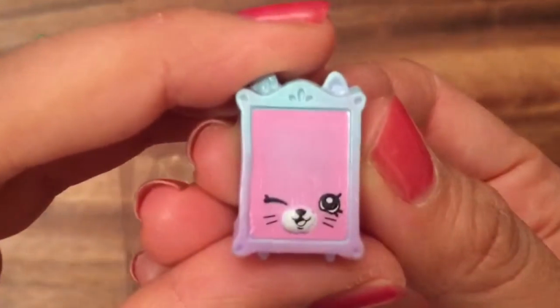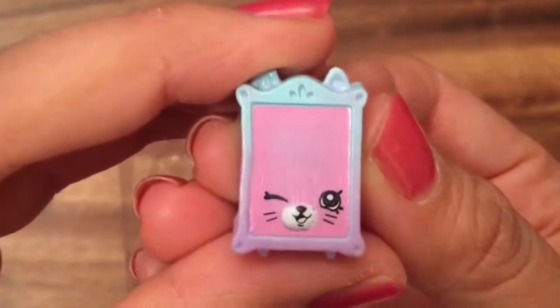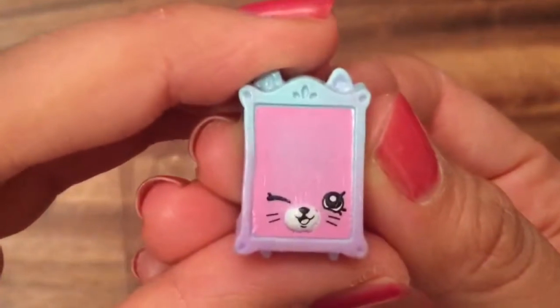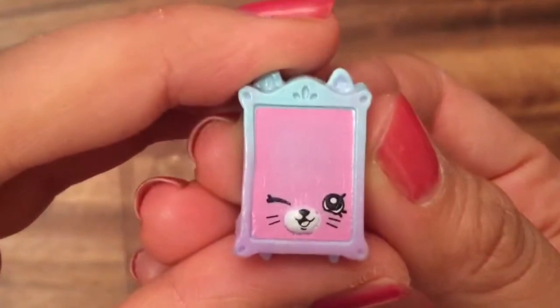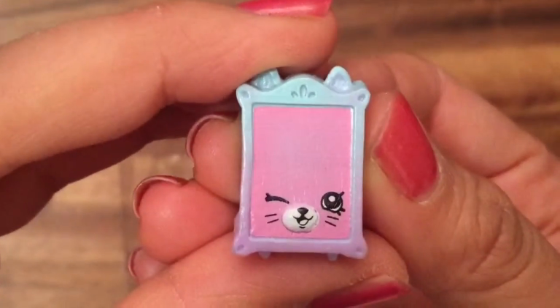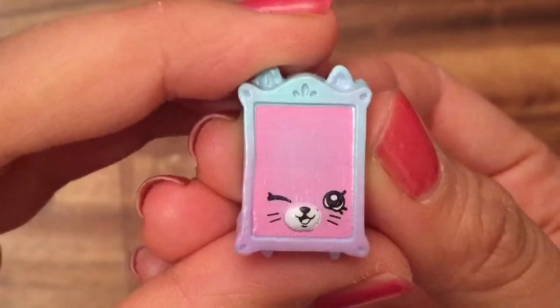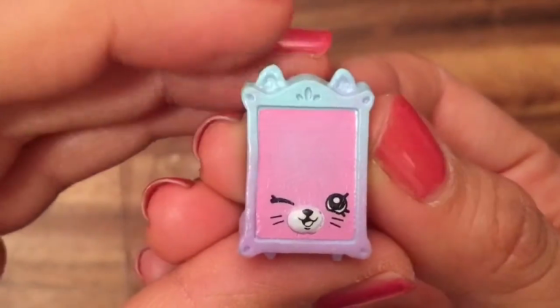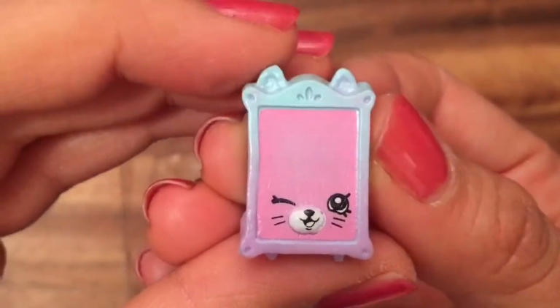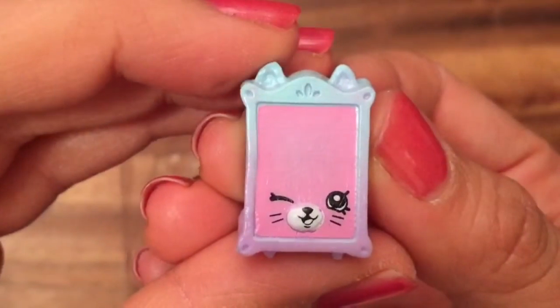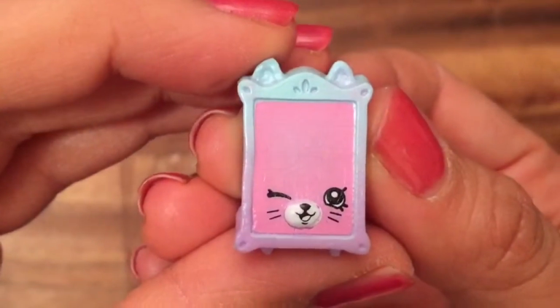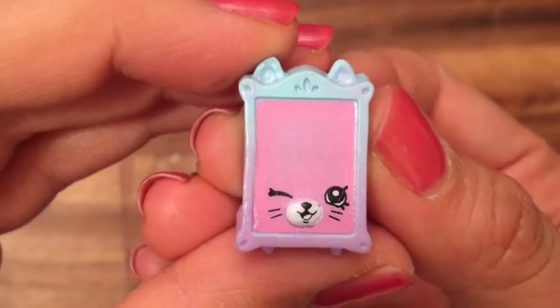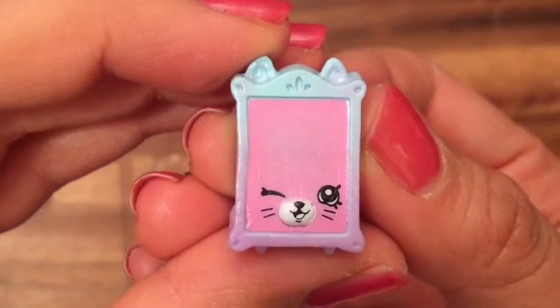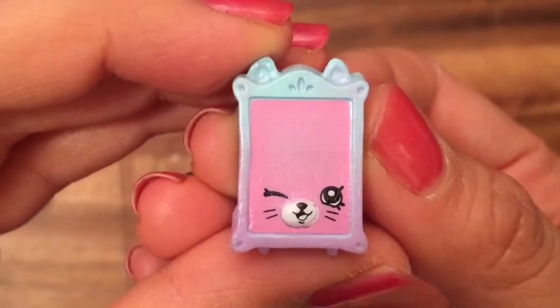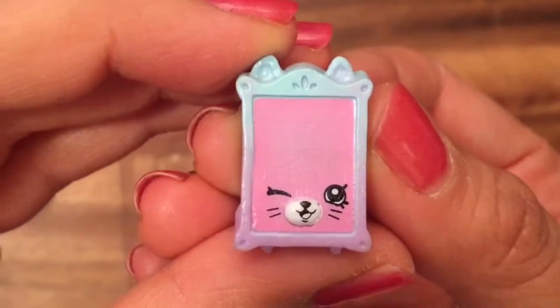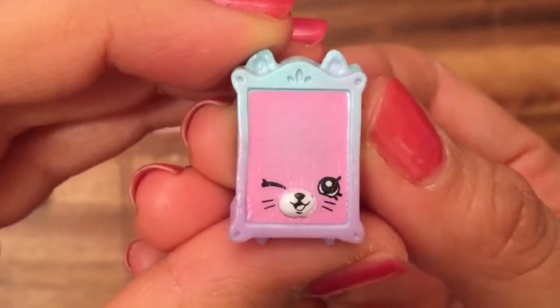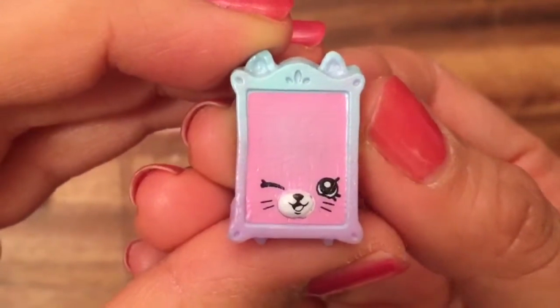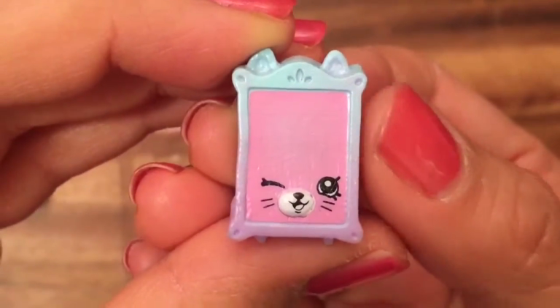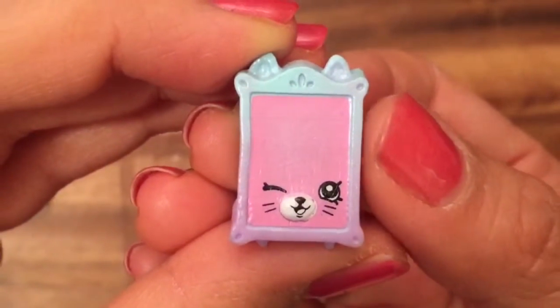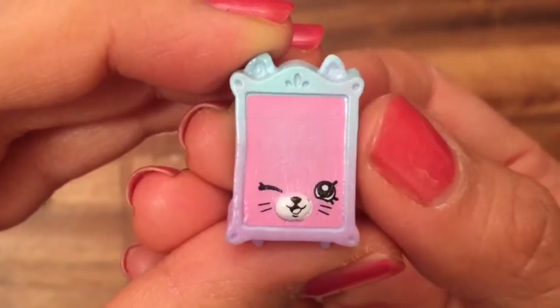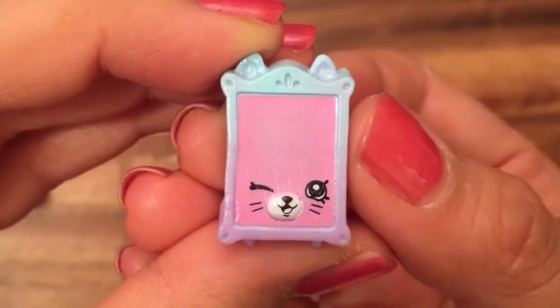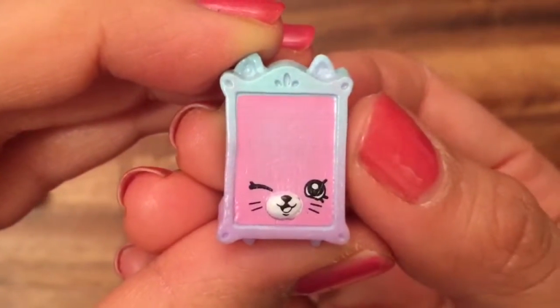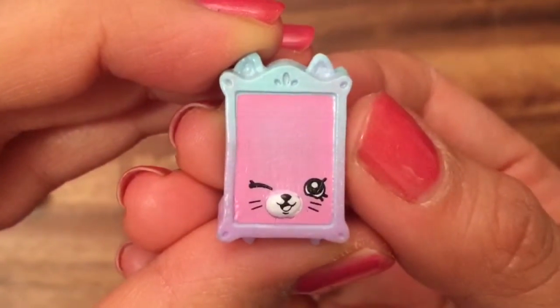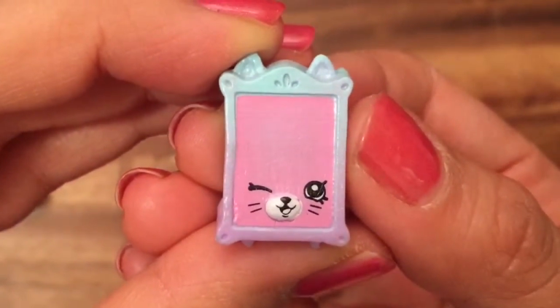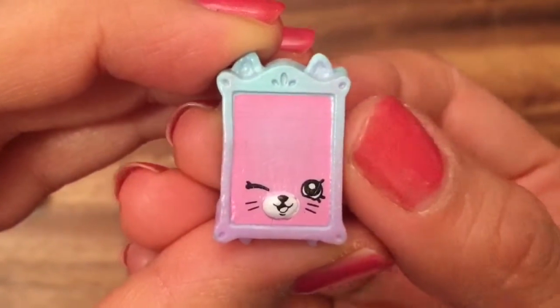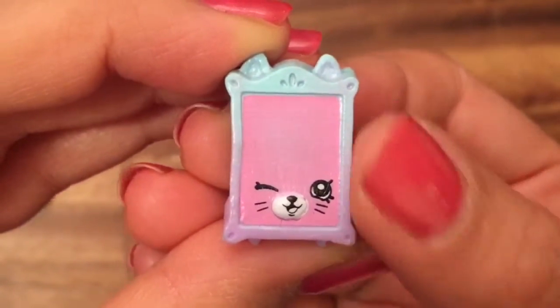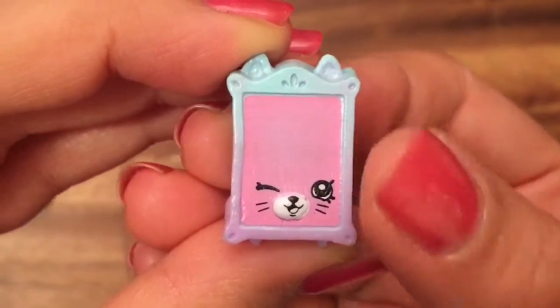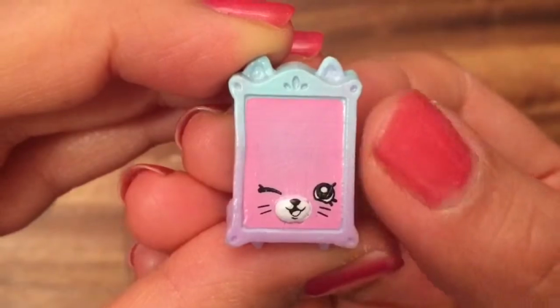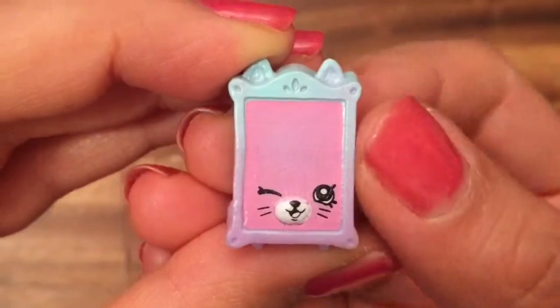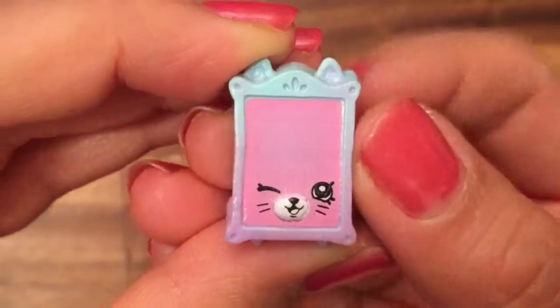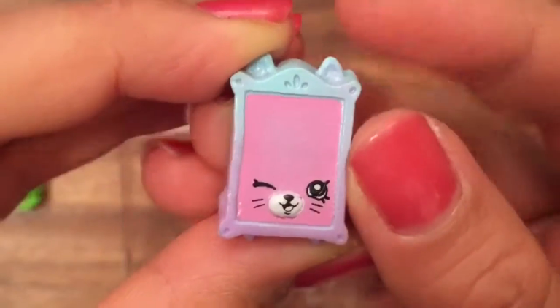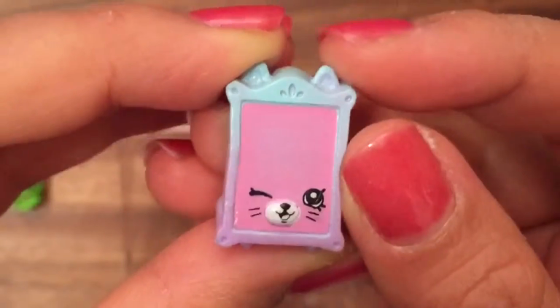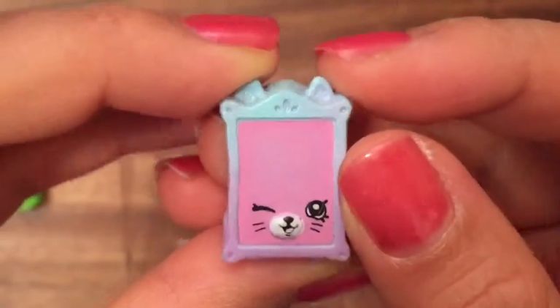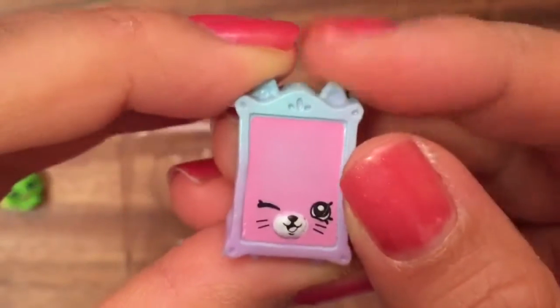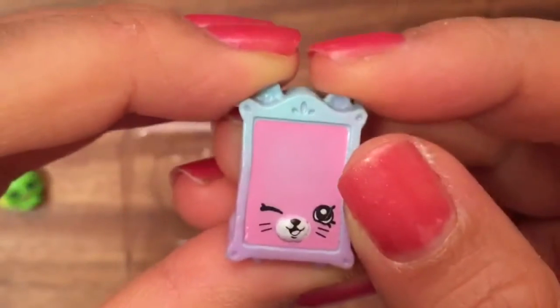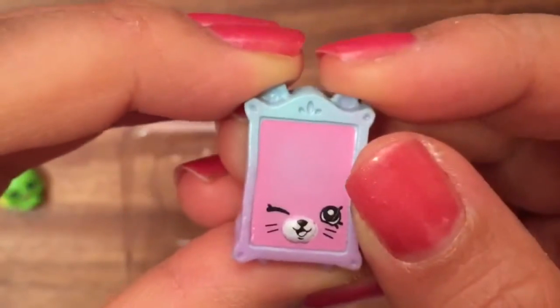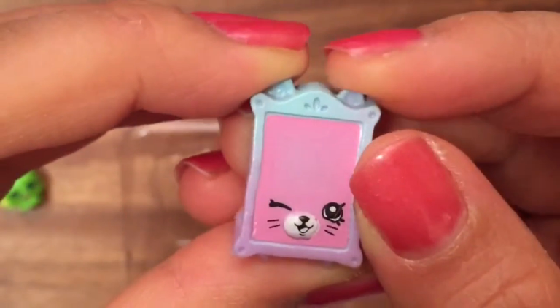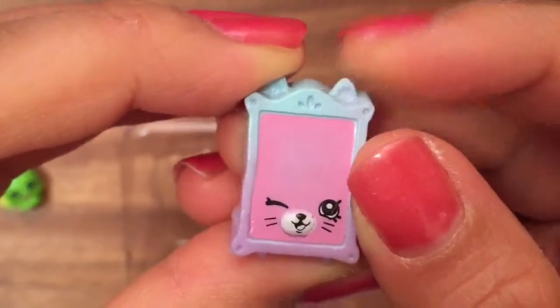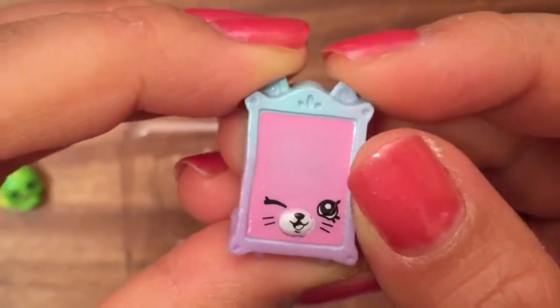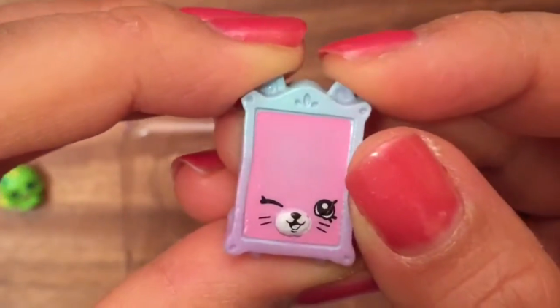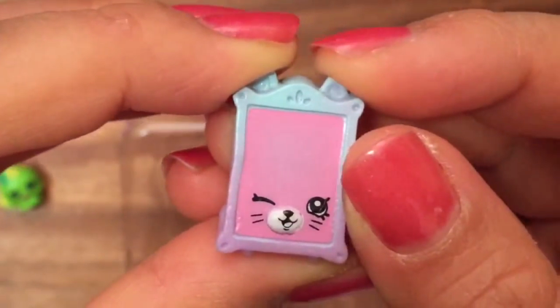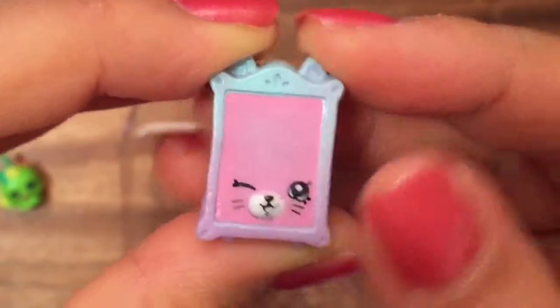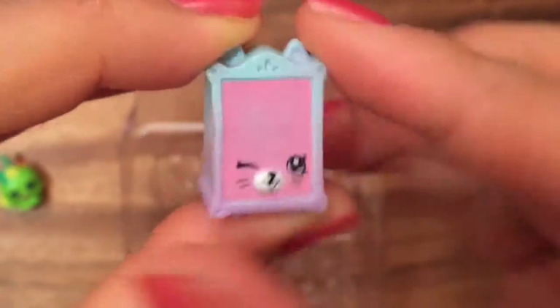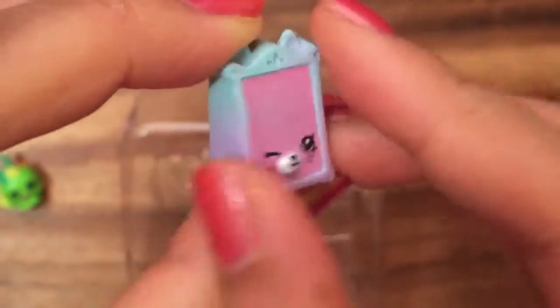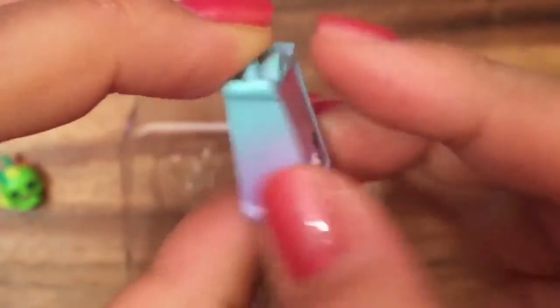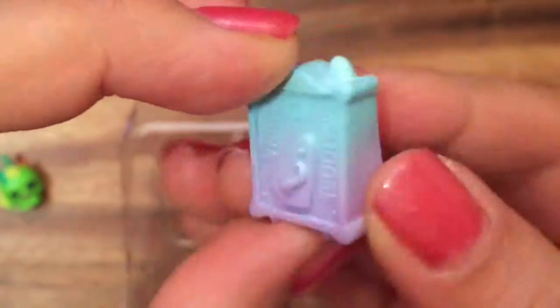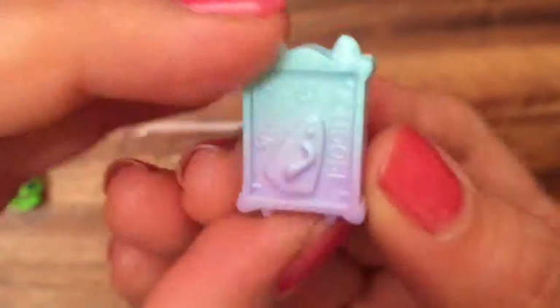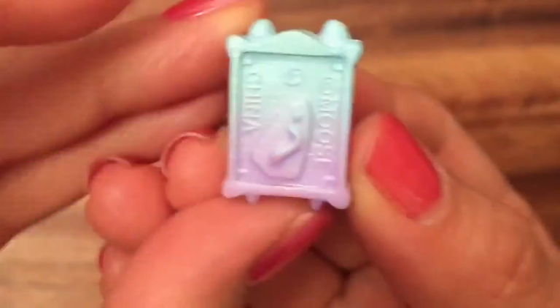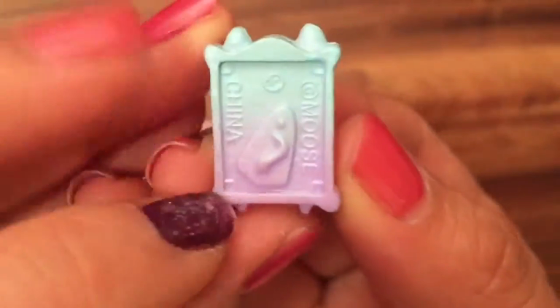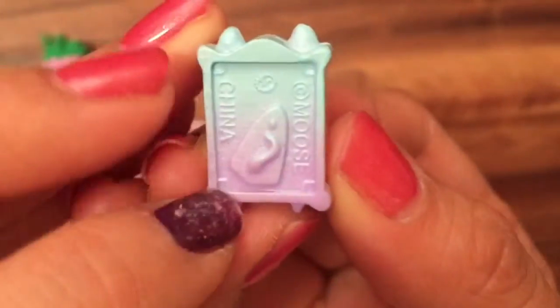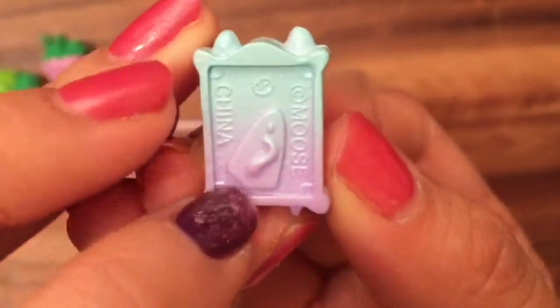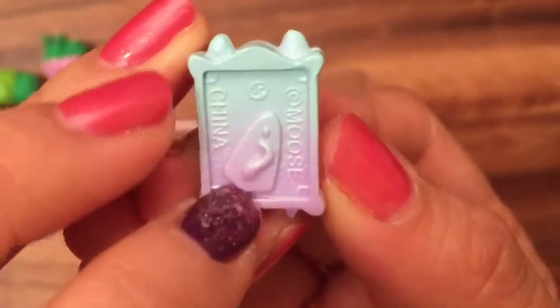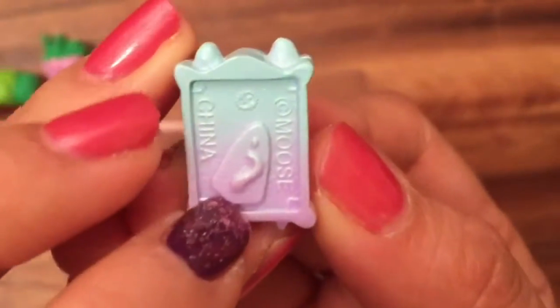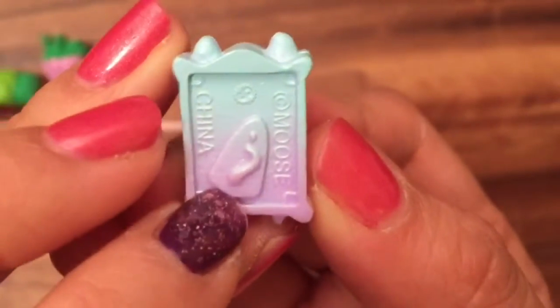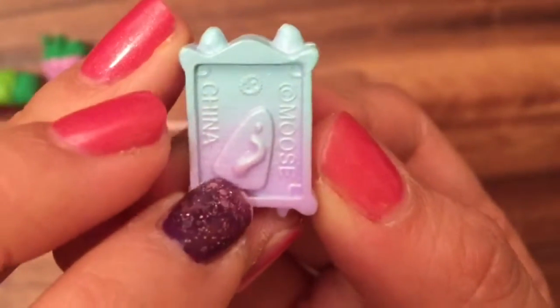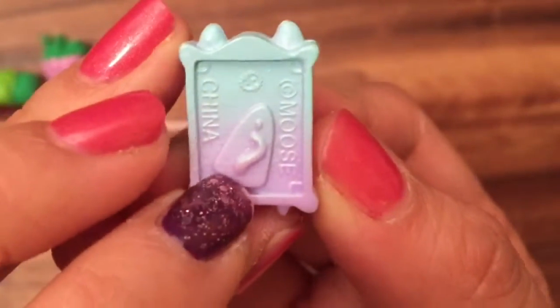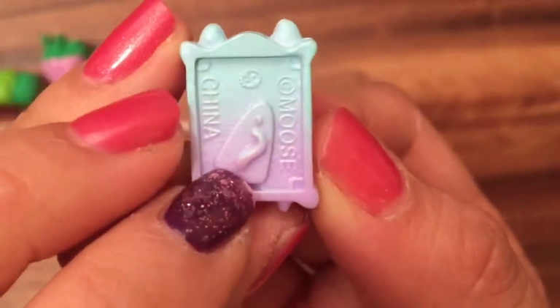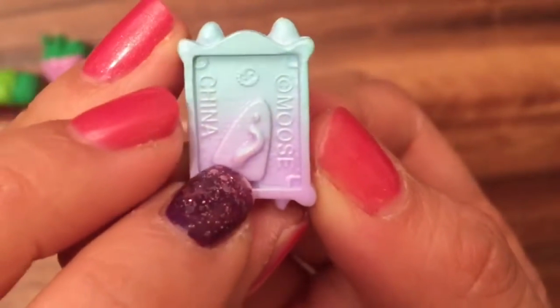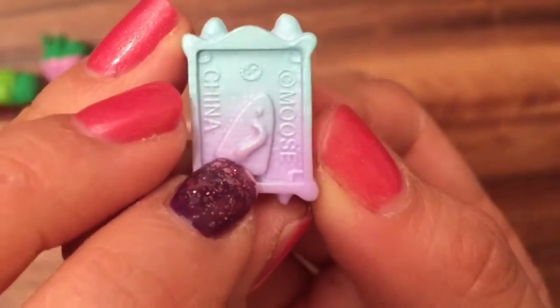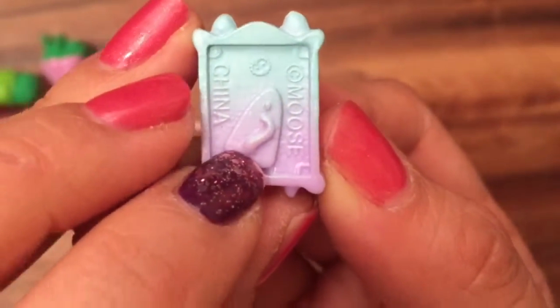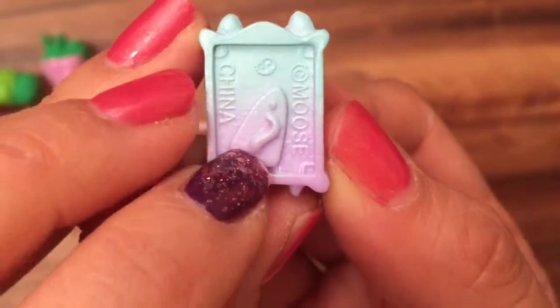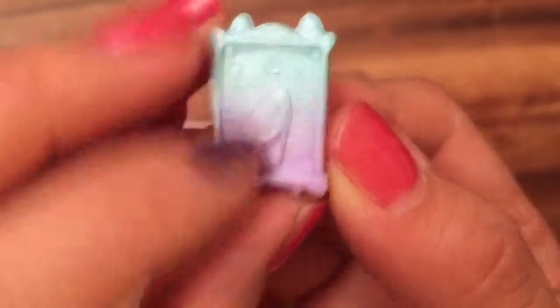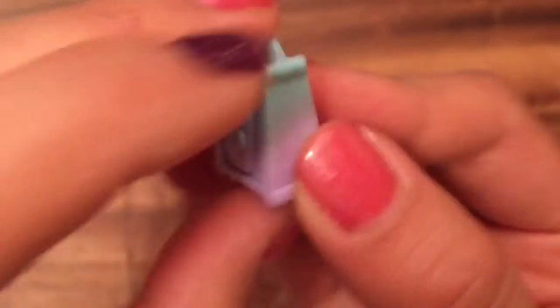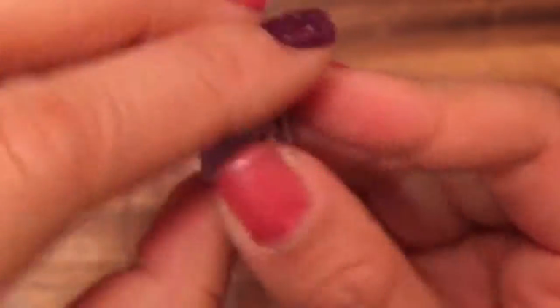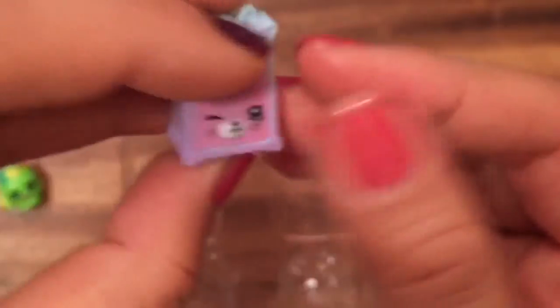Jane Frame, which is a little kitty cat petkin. She's winking at us, and the kitty cat ears are on the top. You turn her around, and she has a little tail.